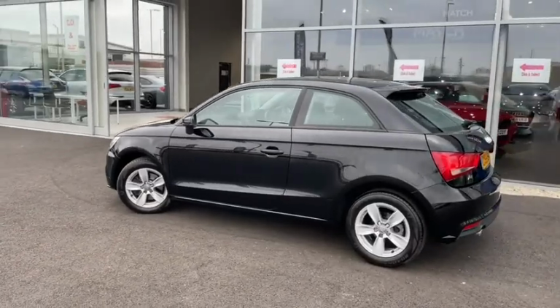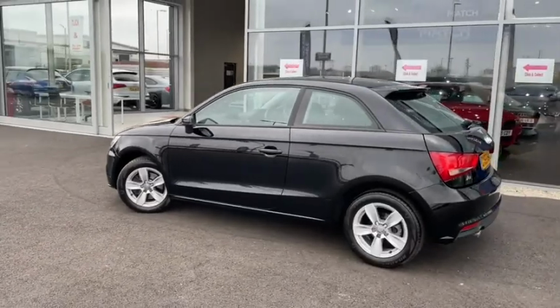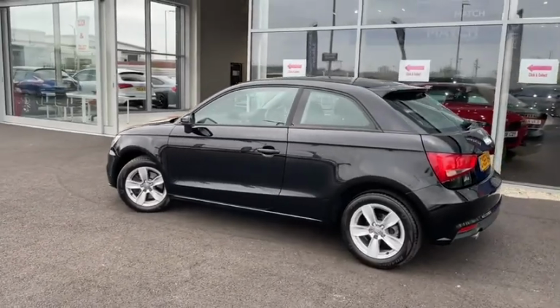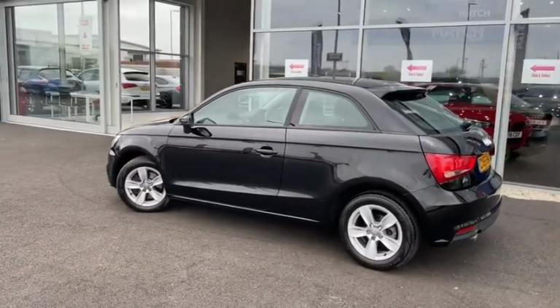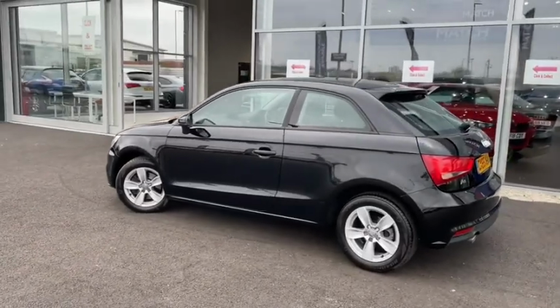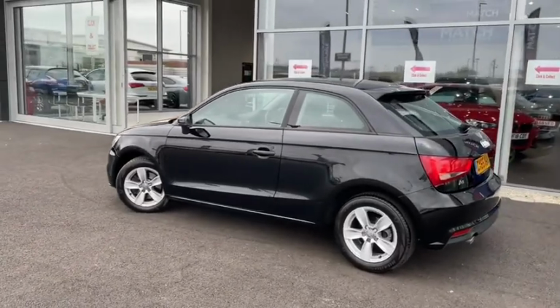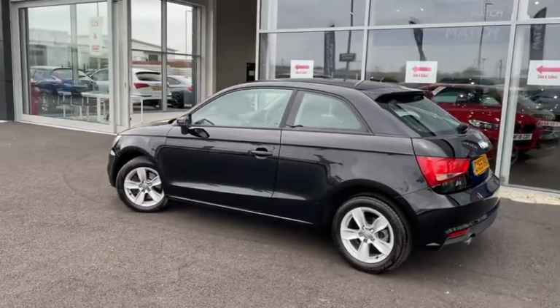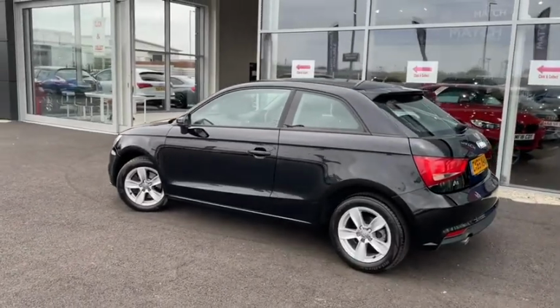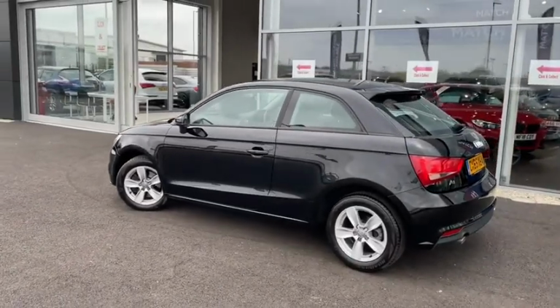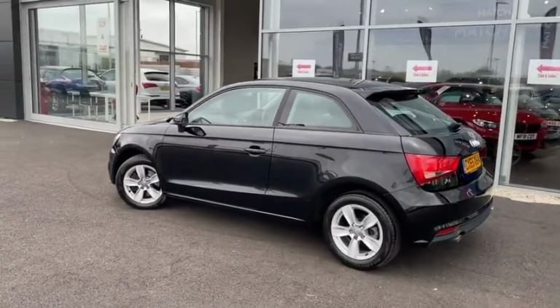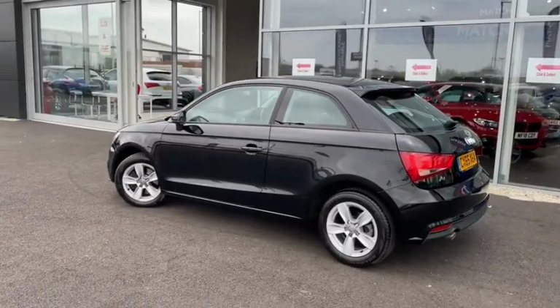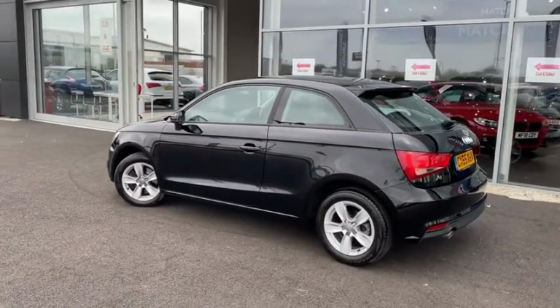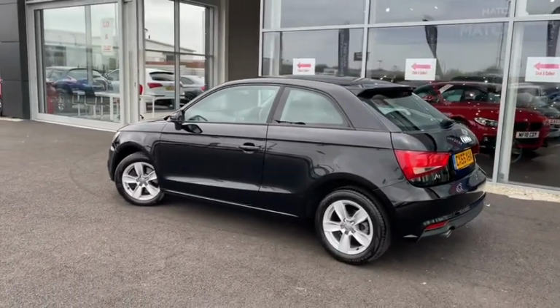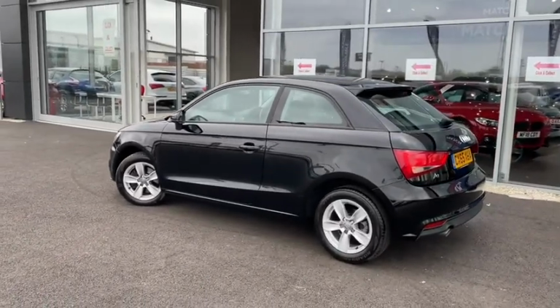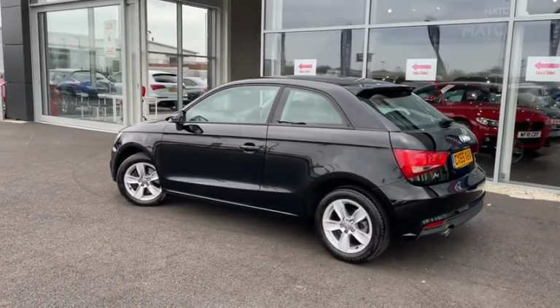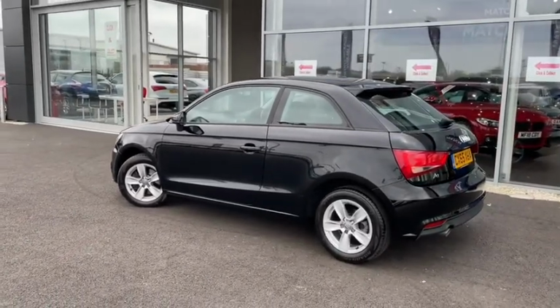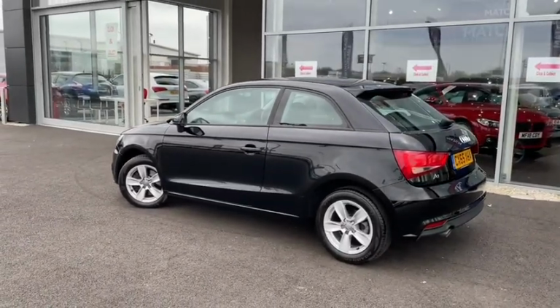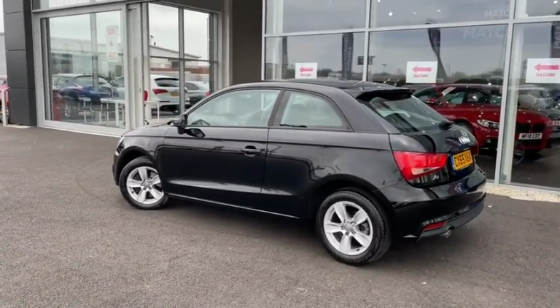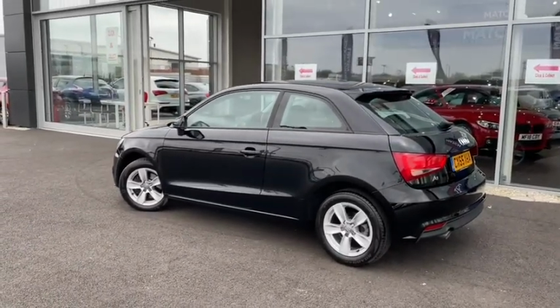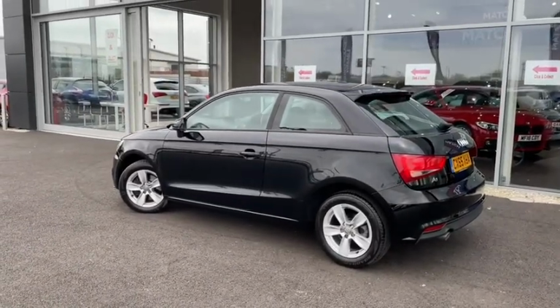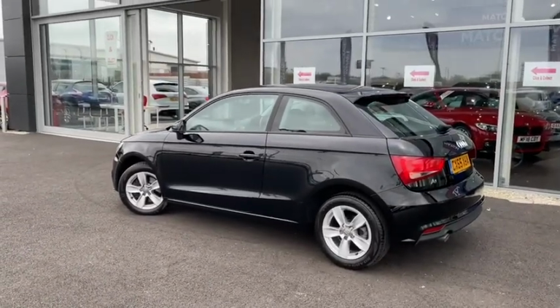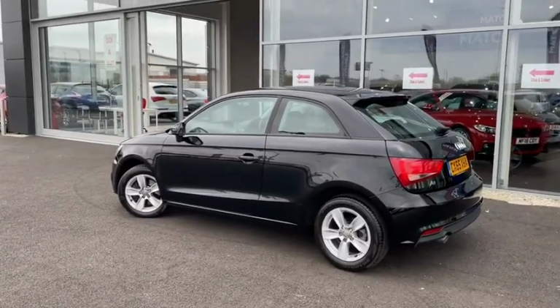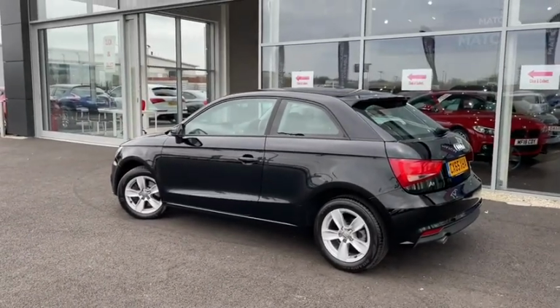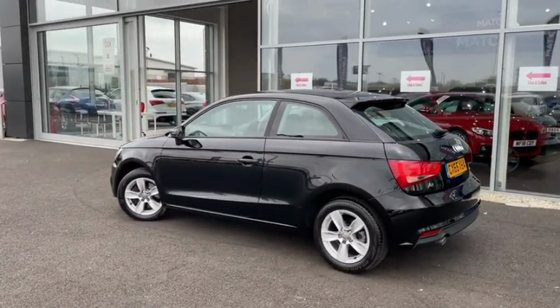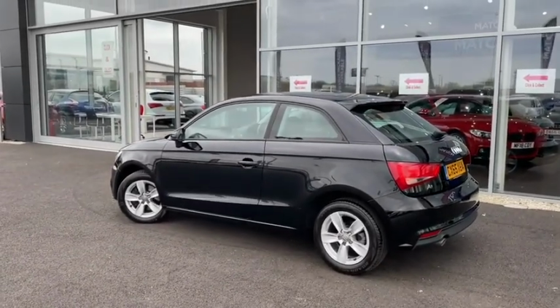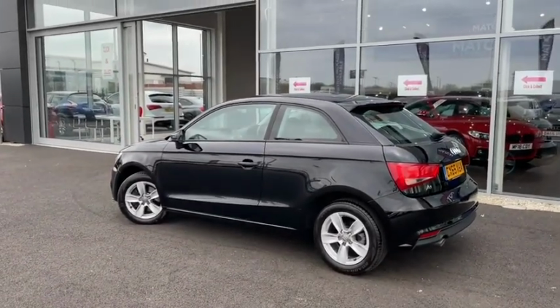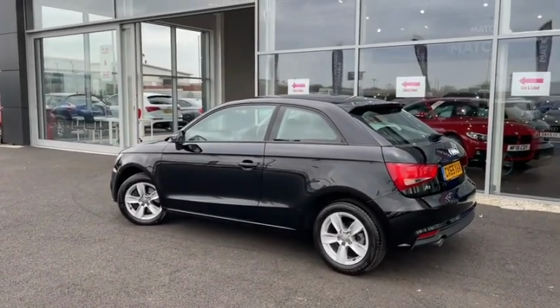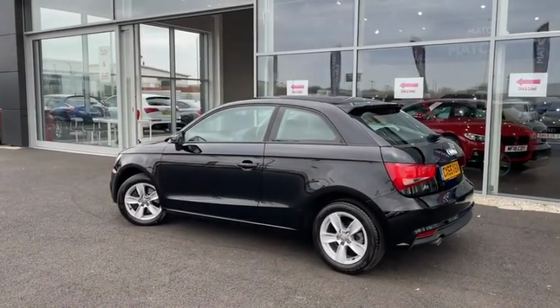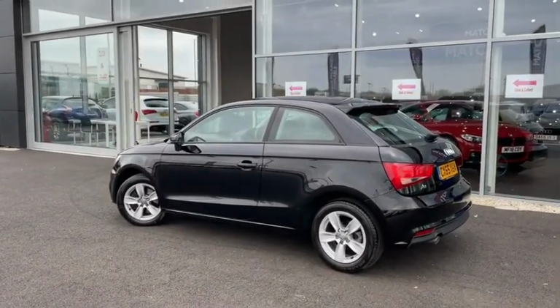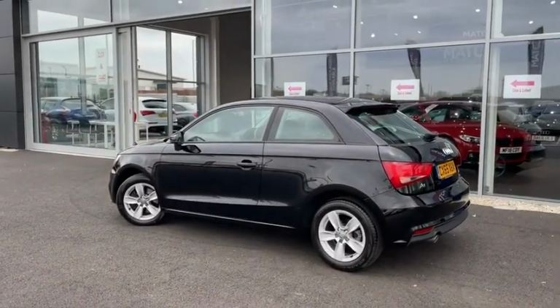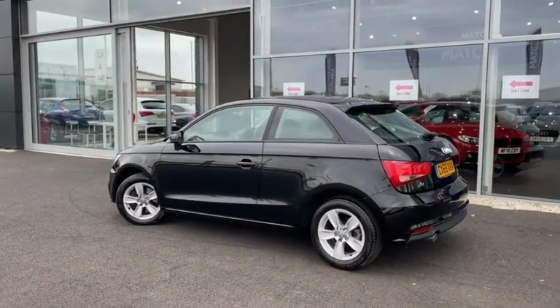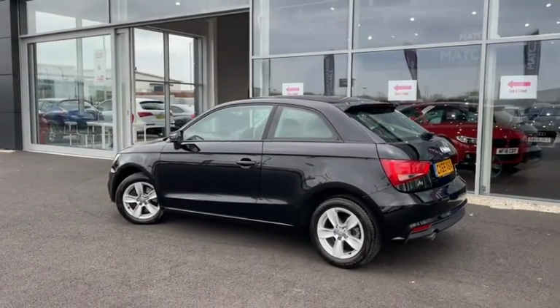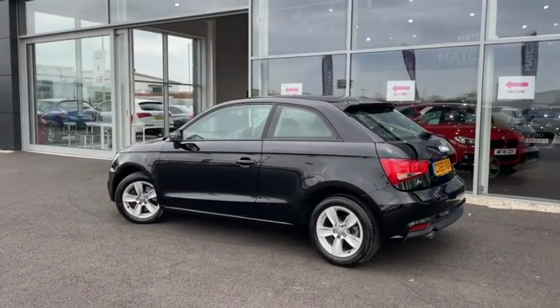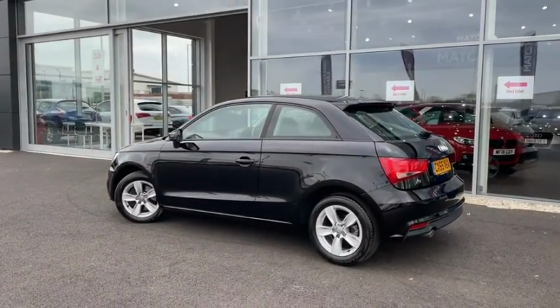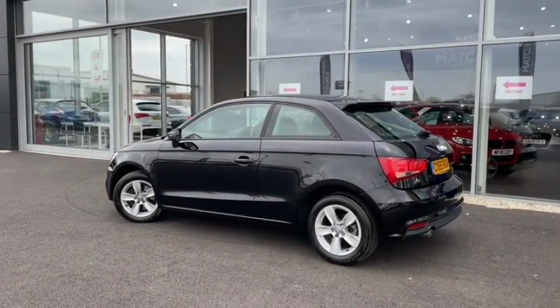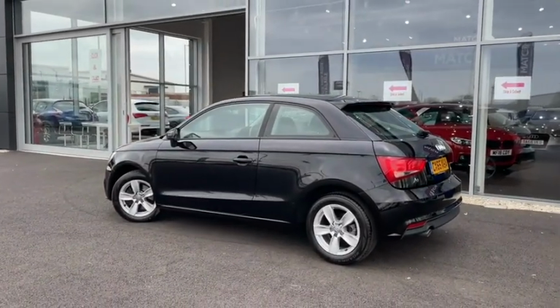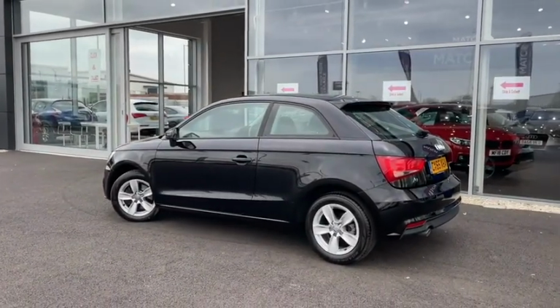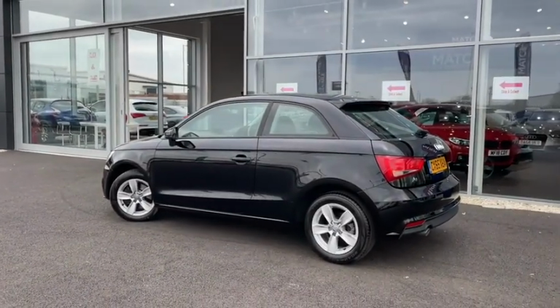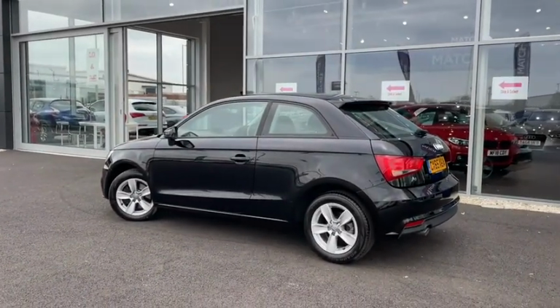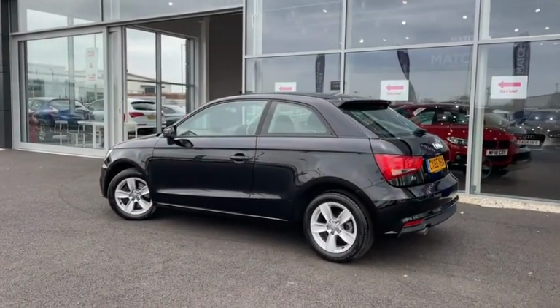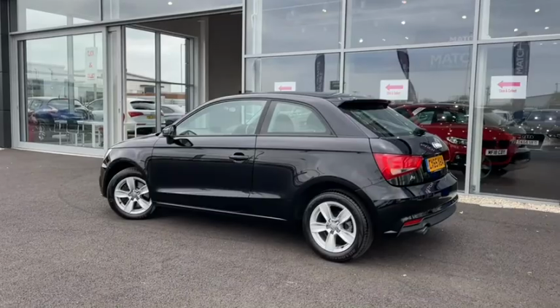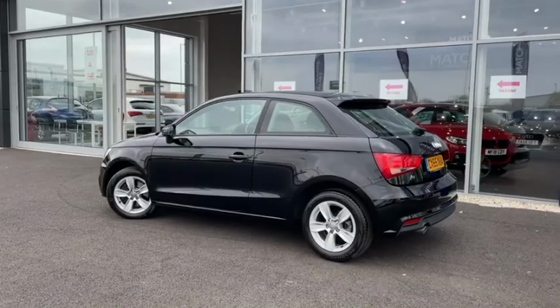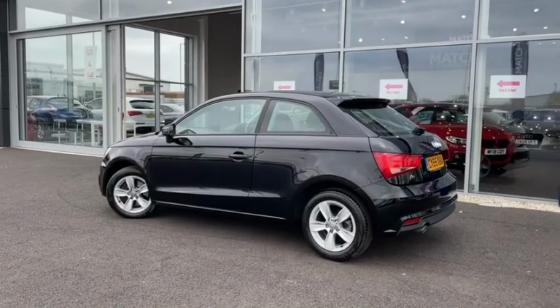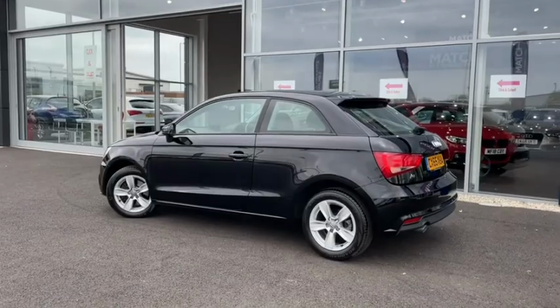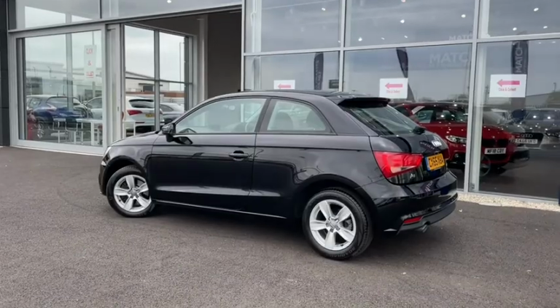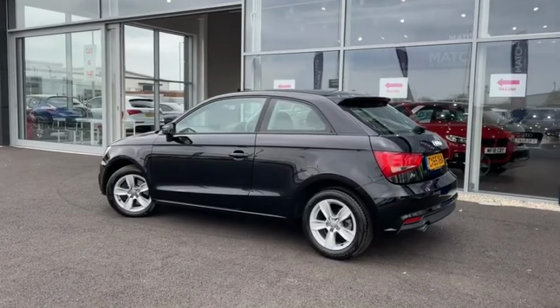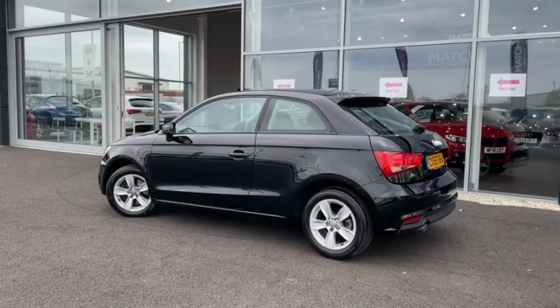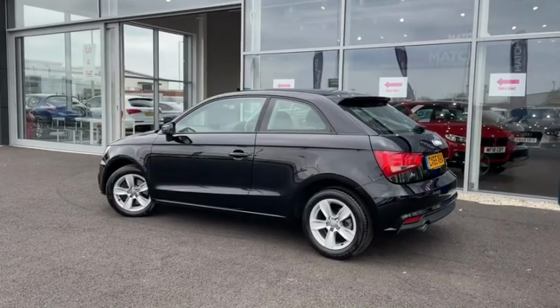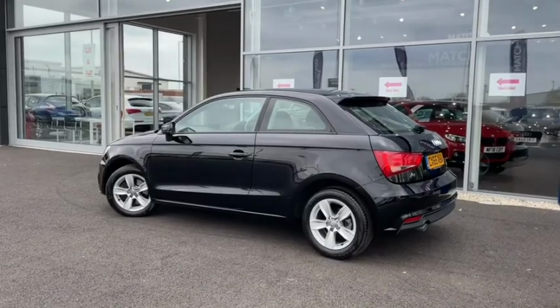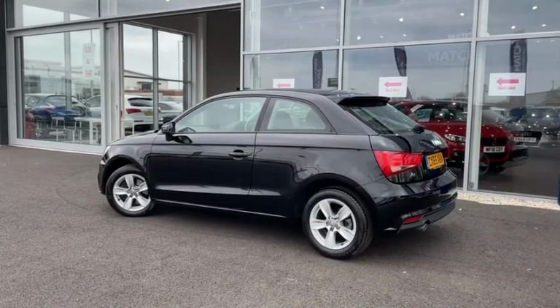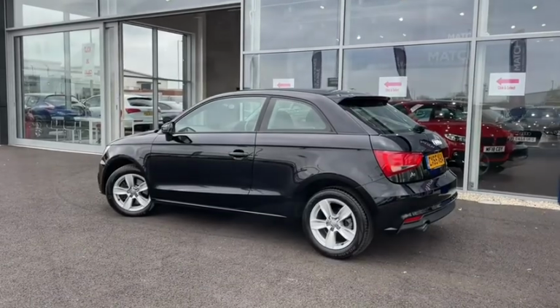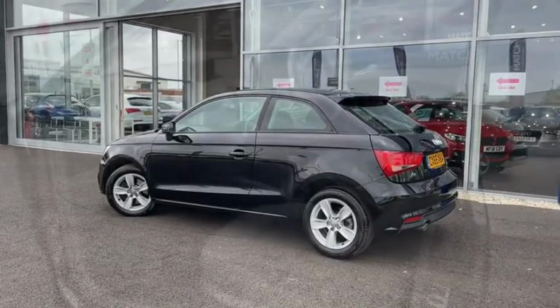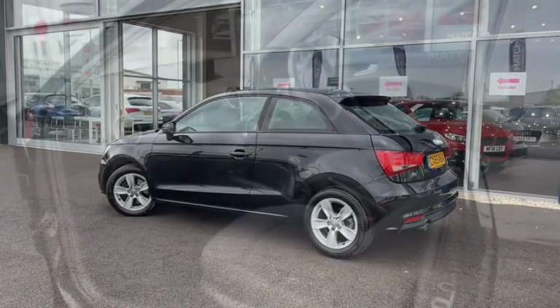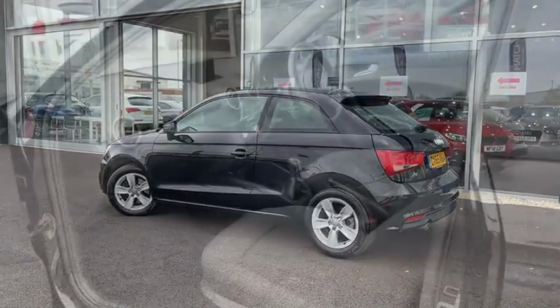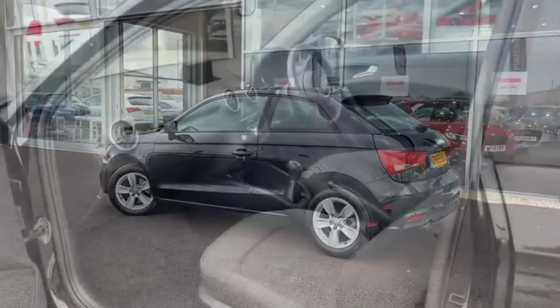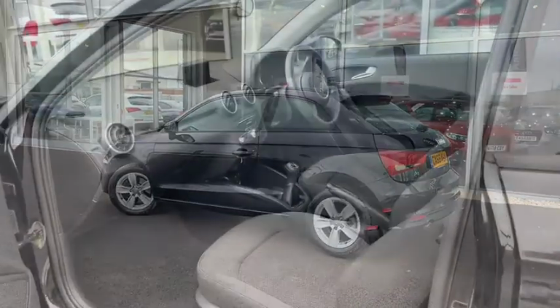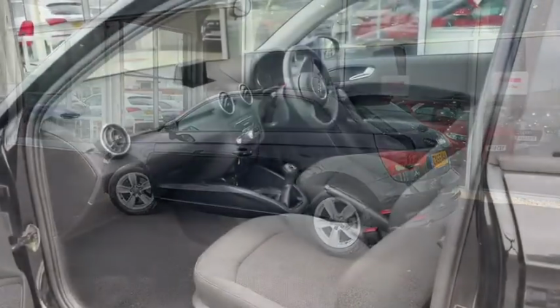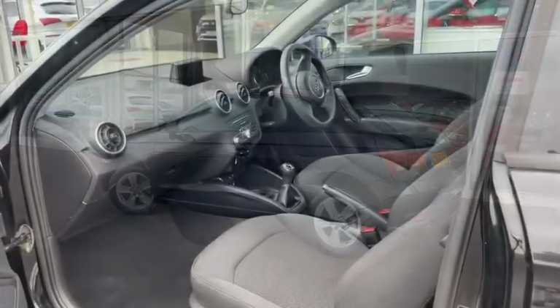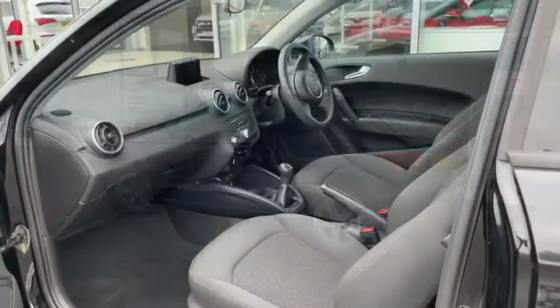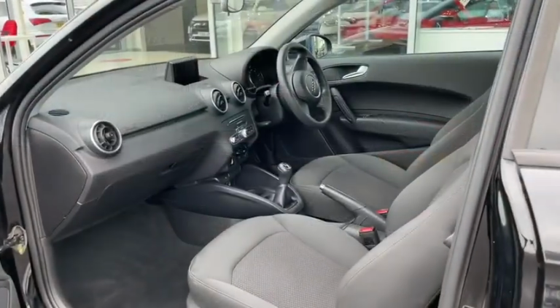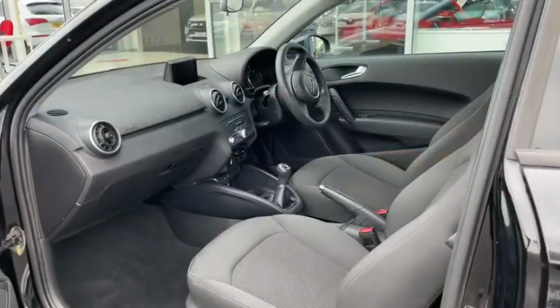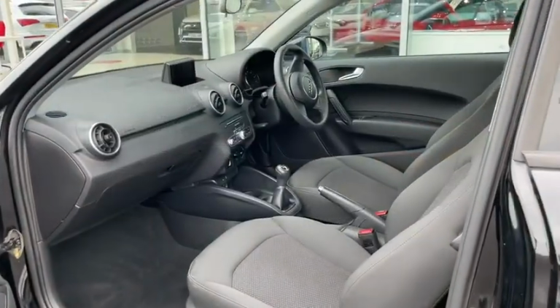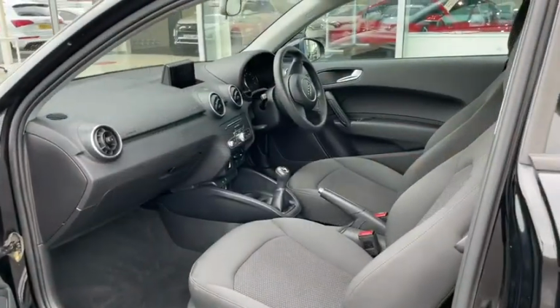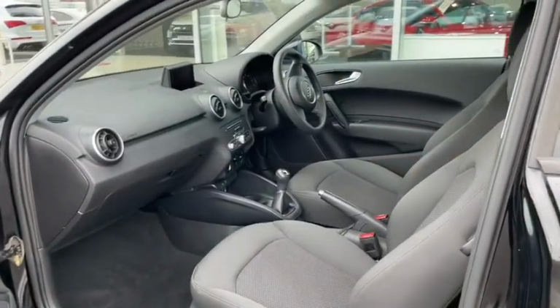This vehicle boasts amazingly low running costs with zero road tax and a huge fuel economy of up to 60 miles per gallon.